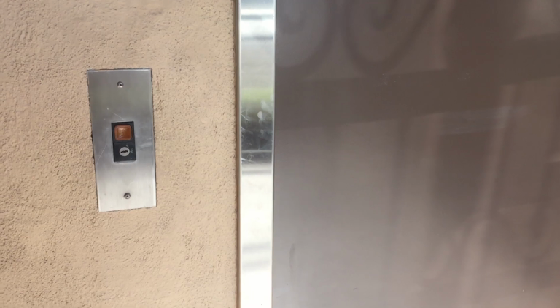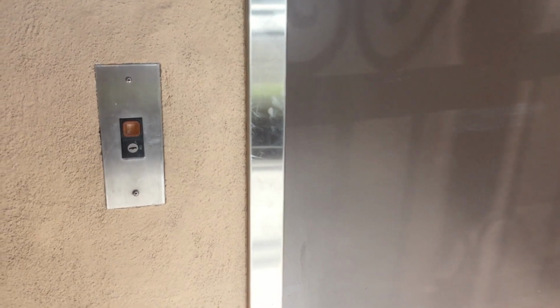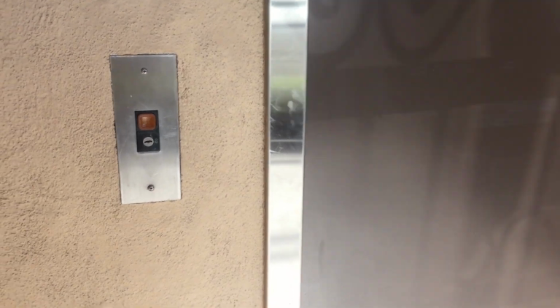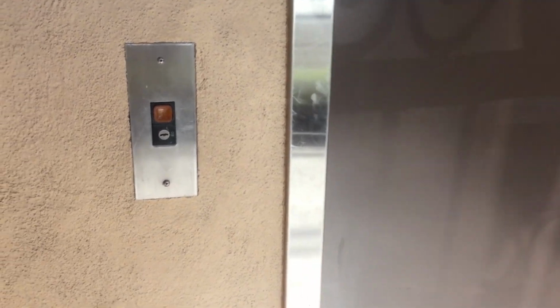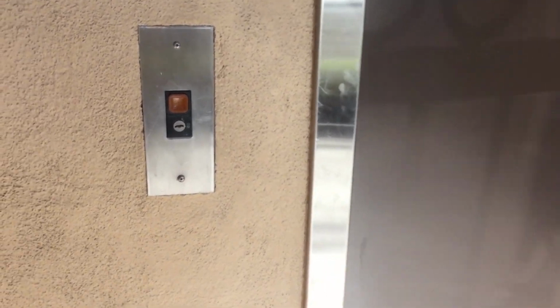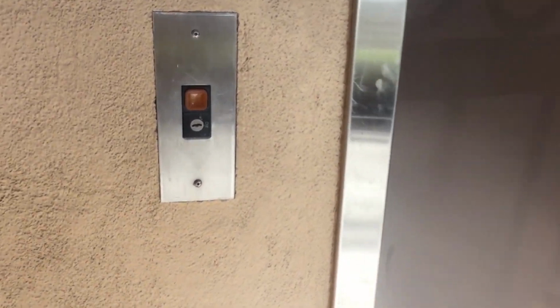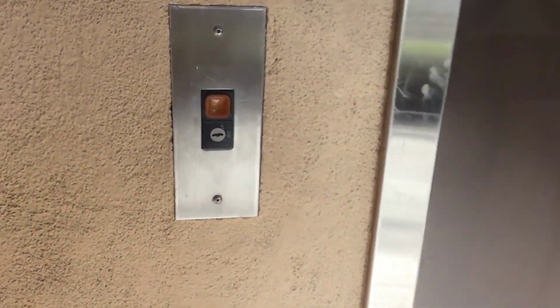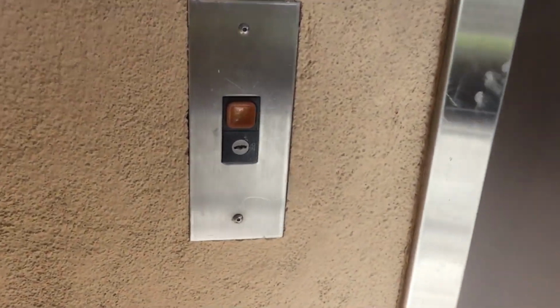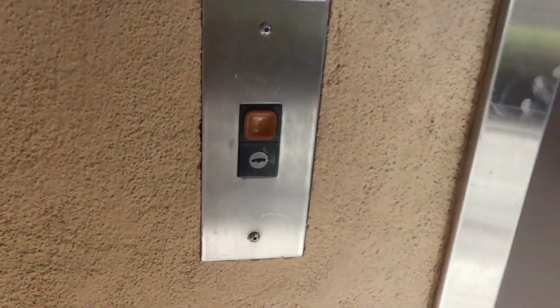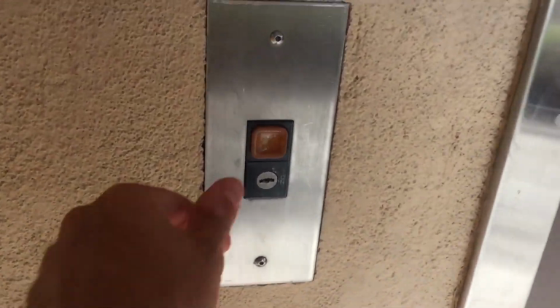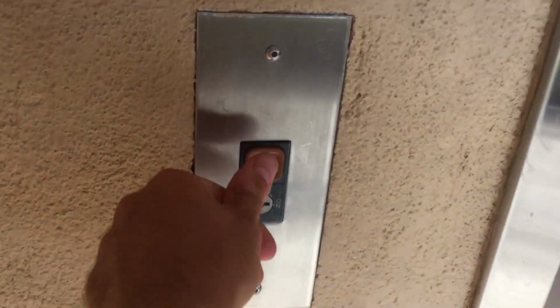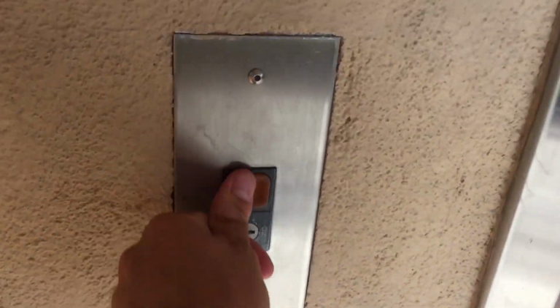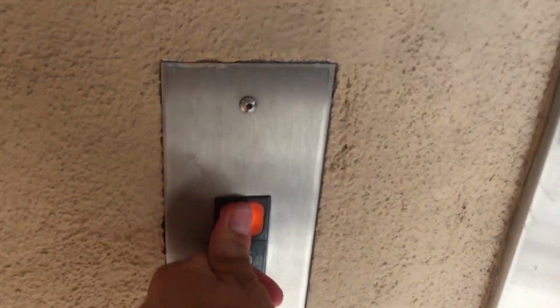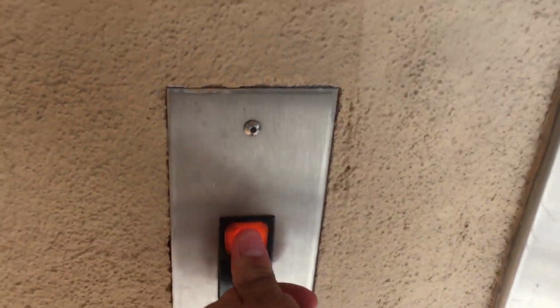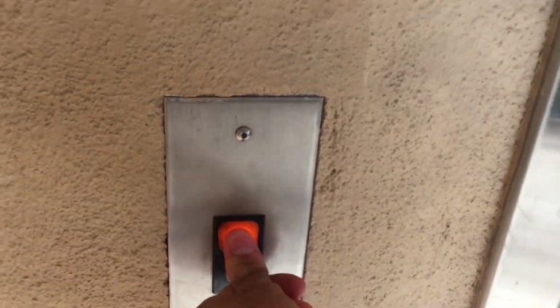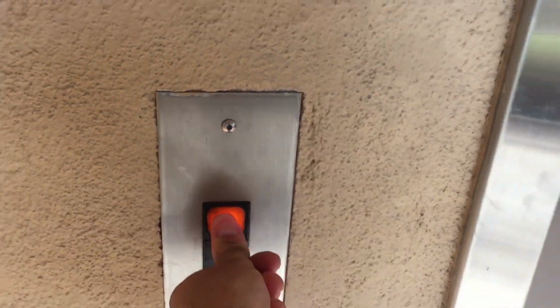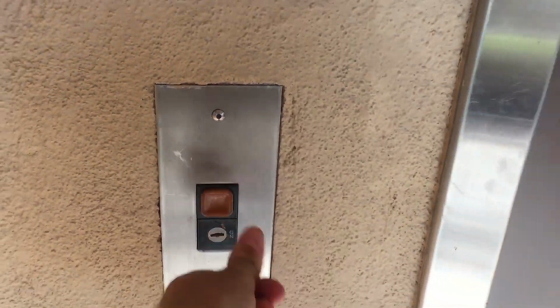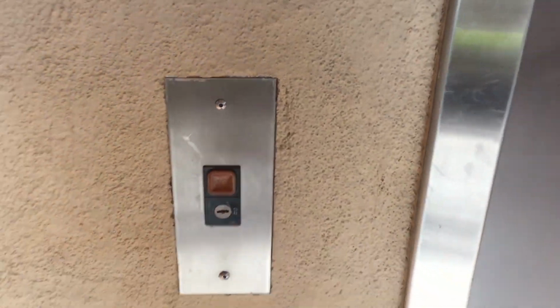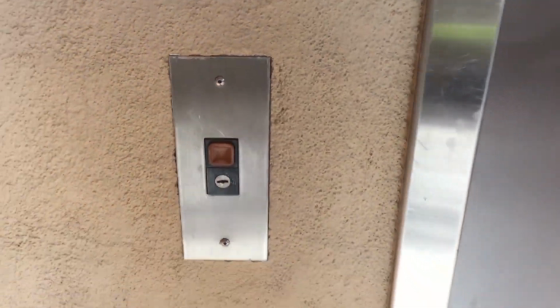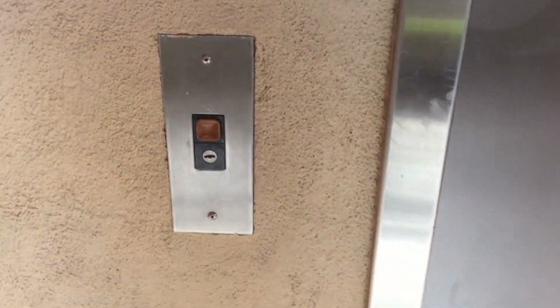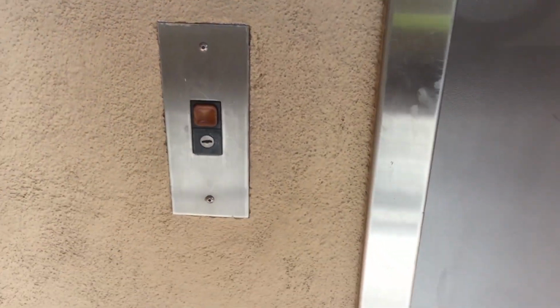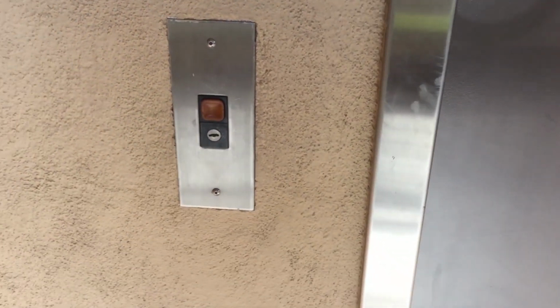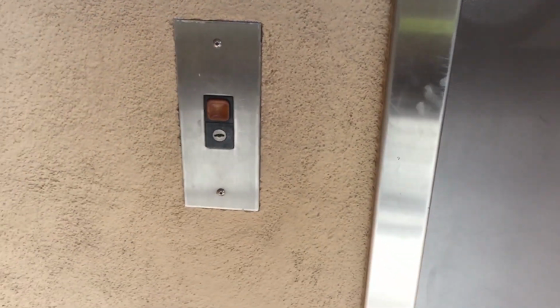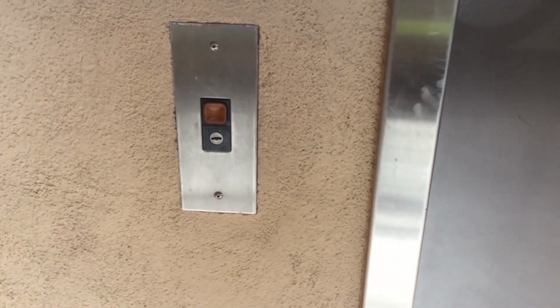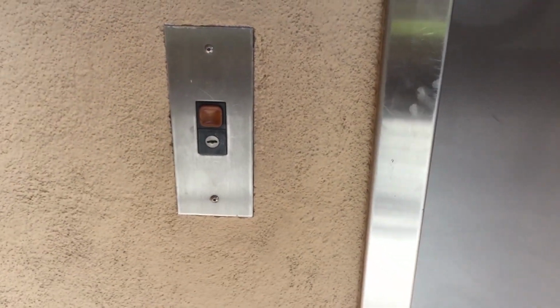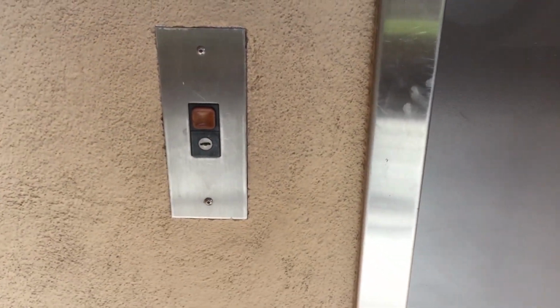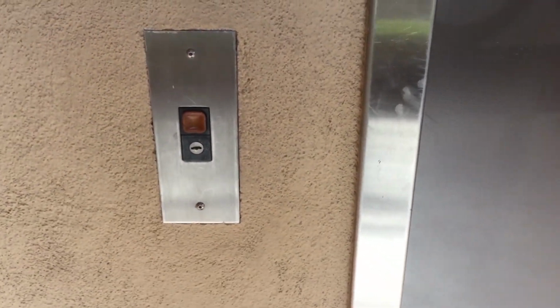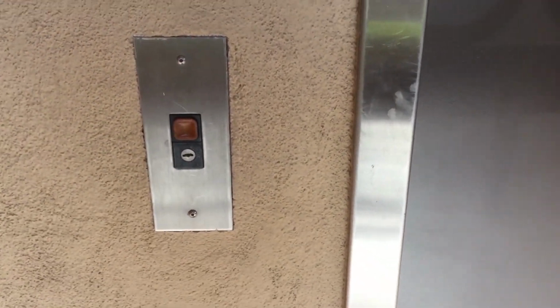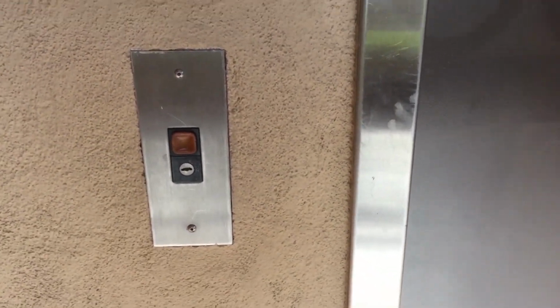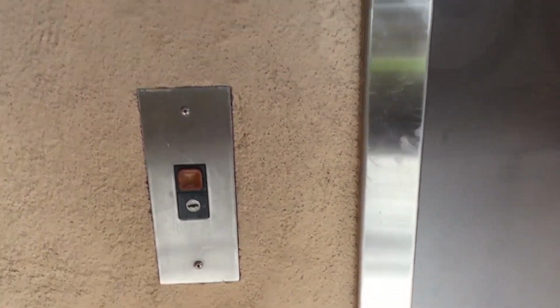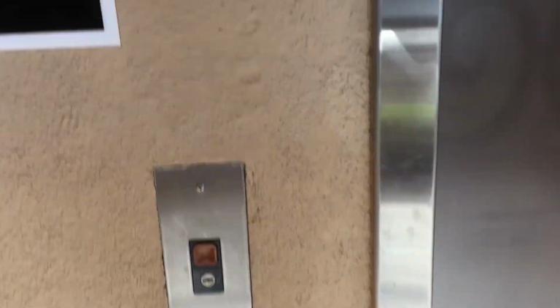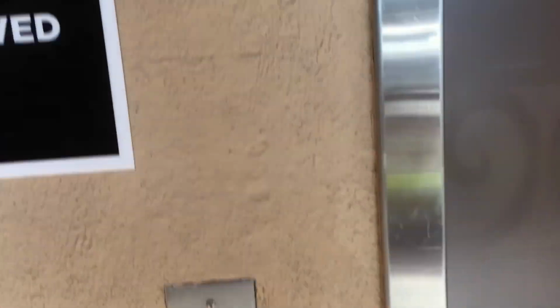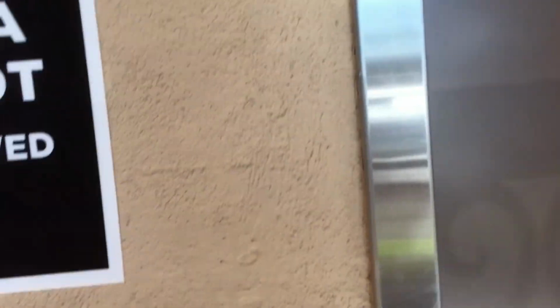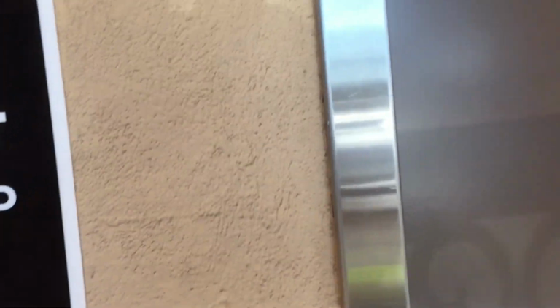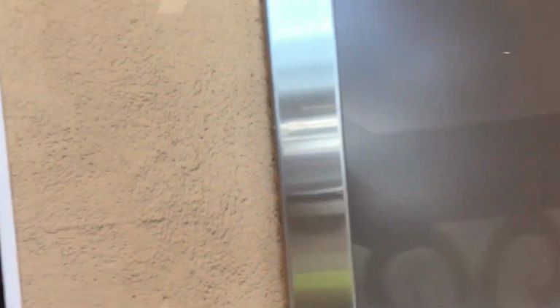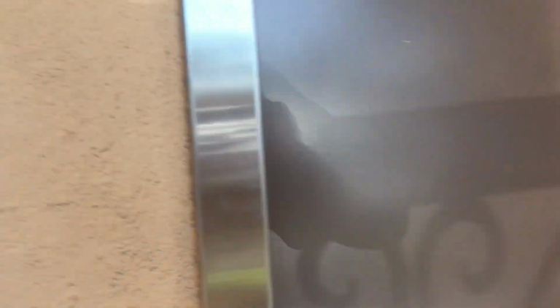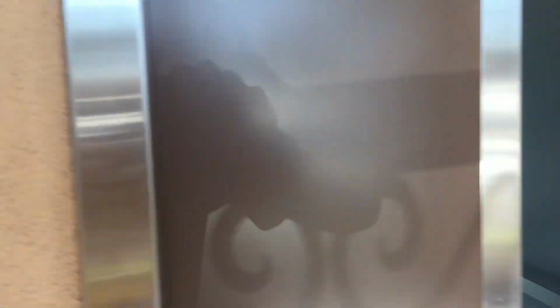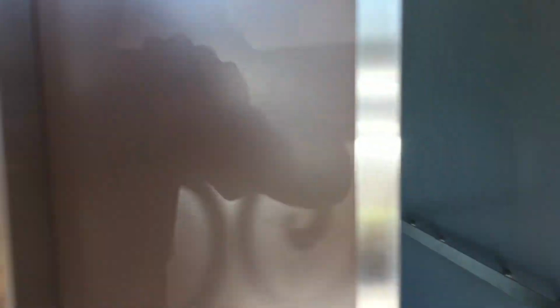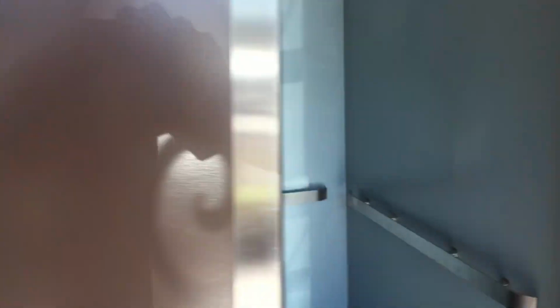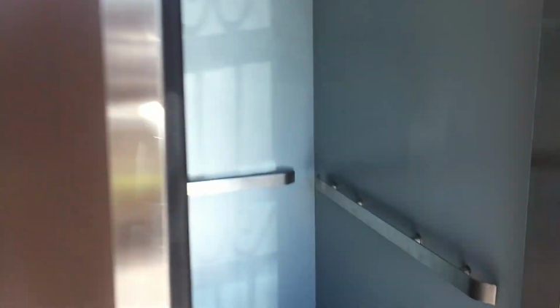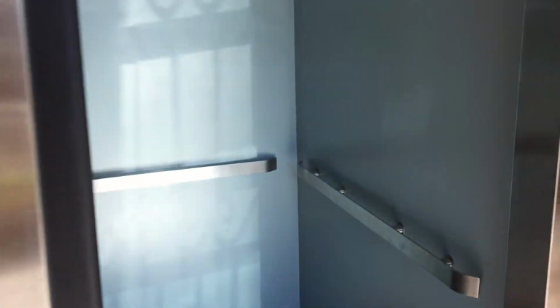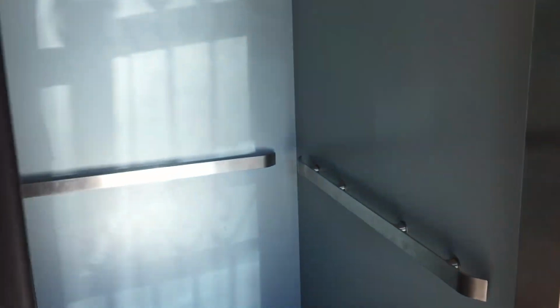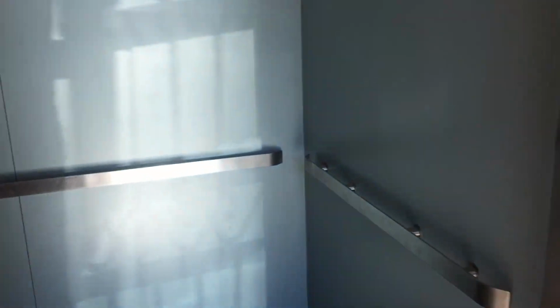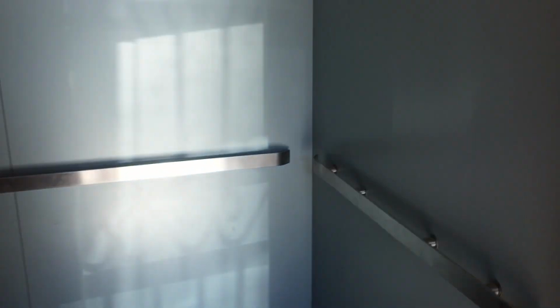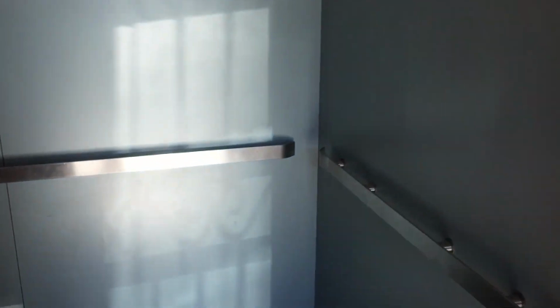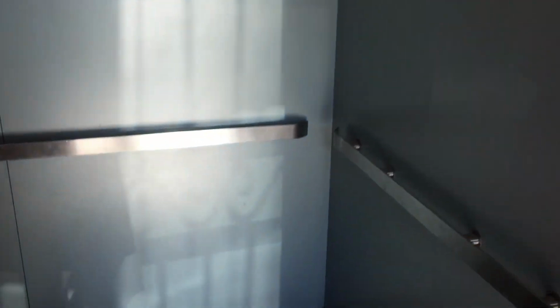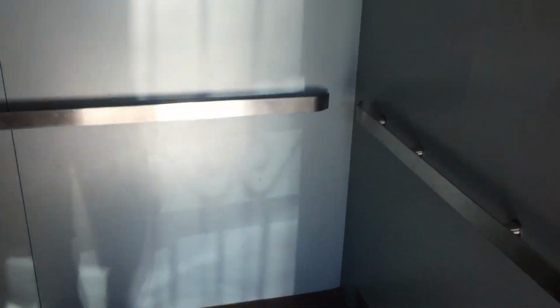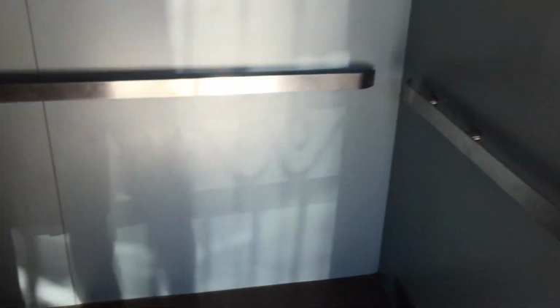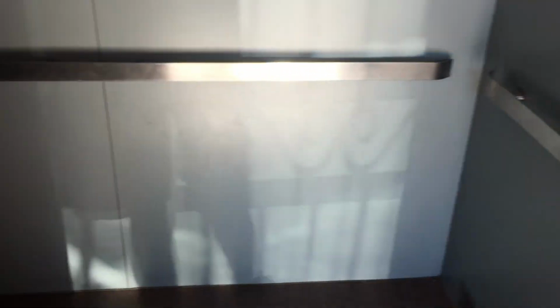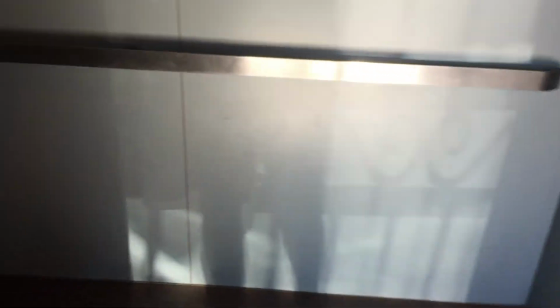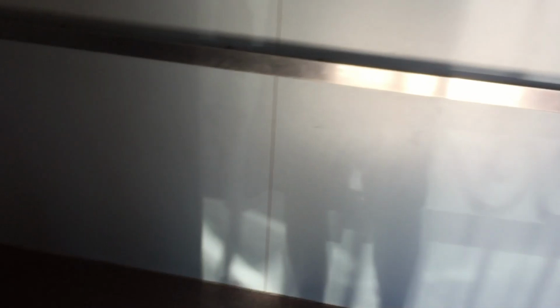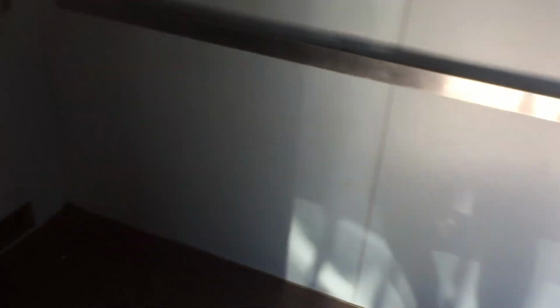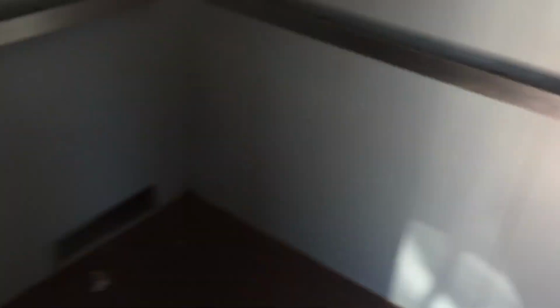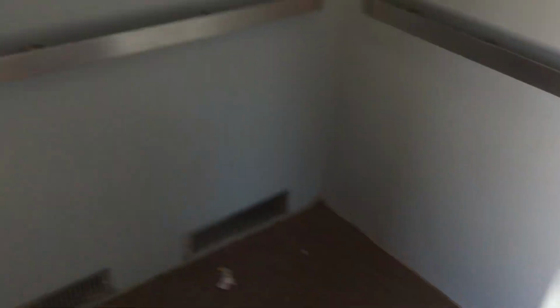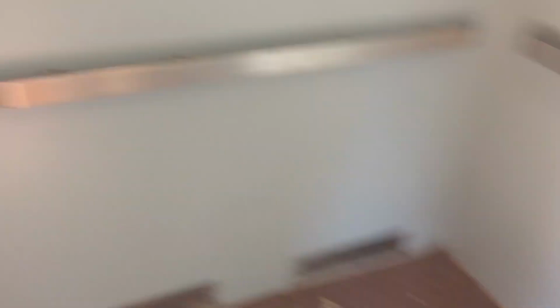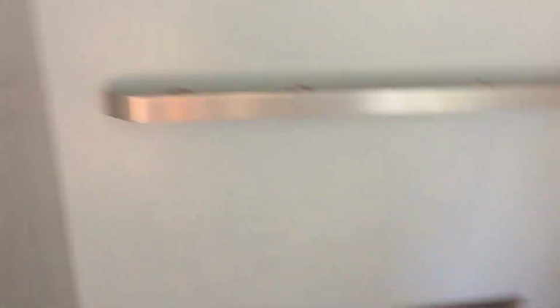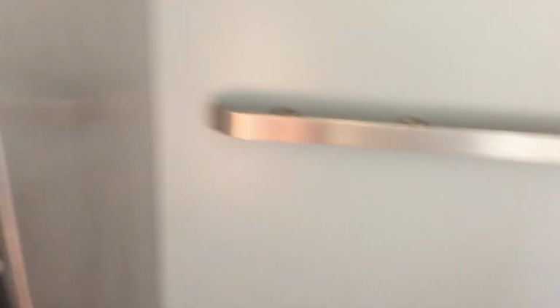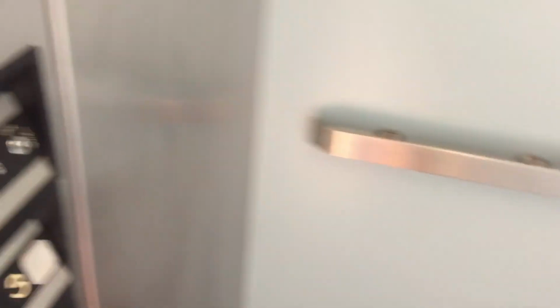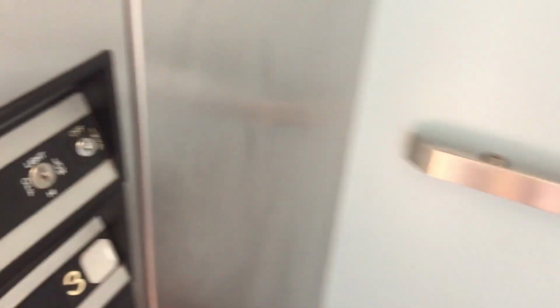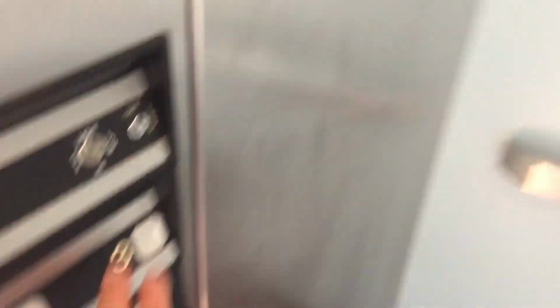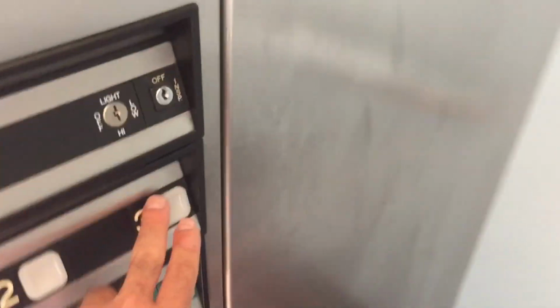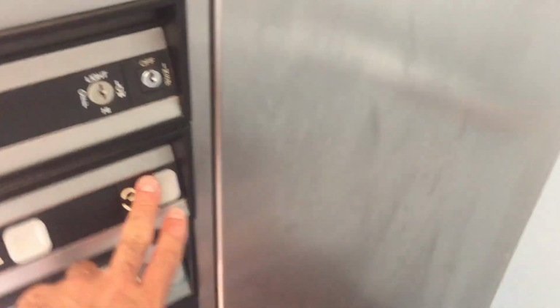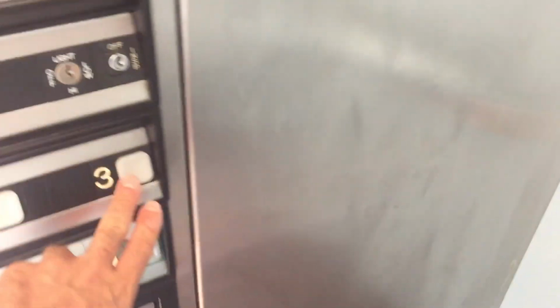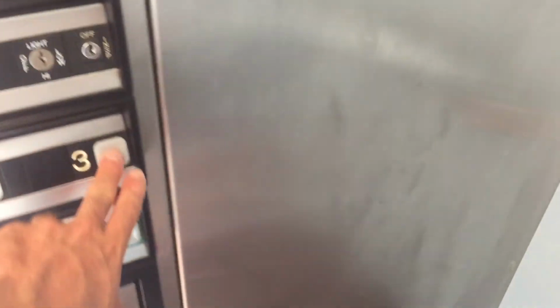It's the elevator here. Westview Plaza, San Marcos, California. It's a Dover Impulse. I think this is an 80s Impulse.